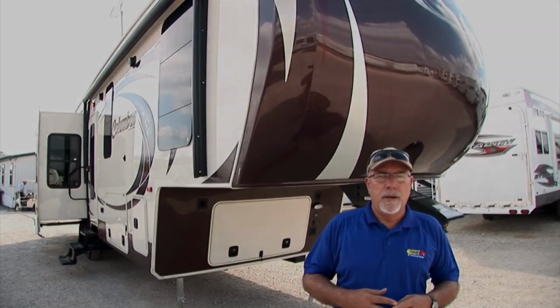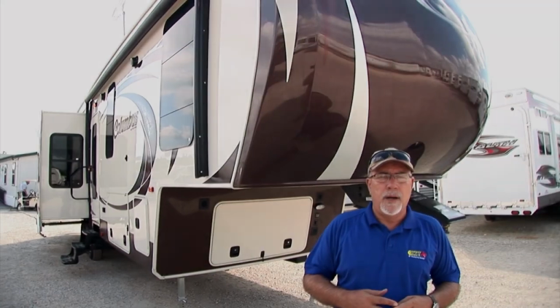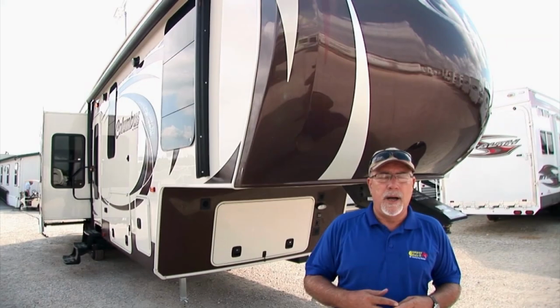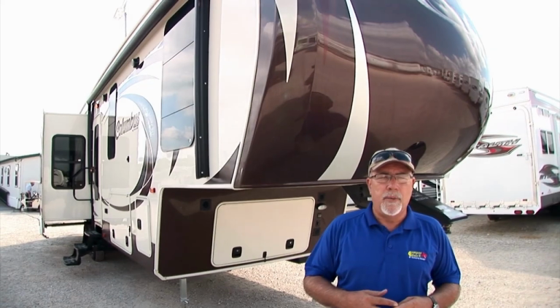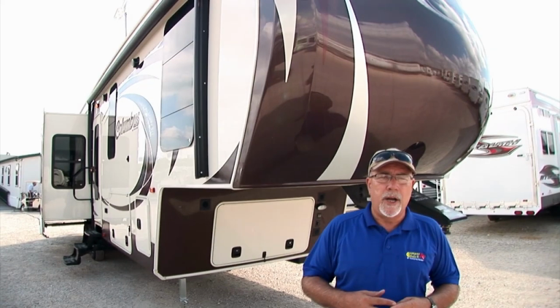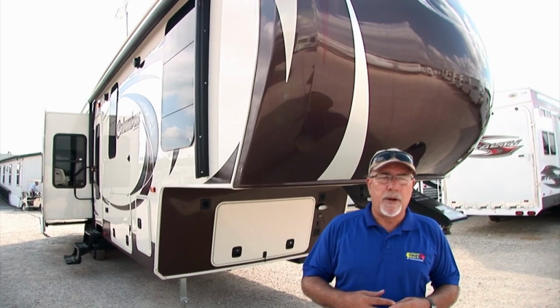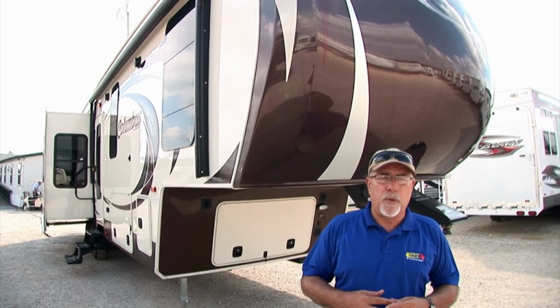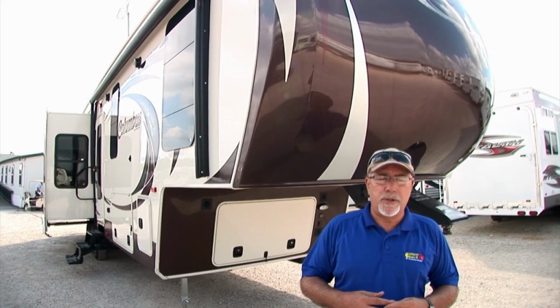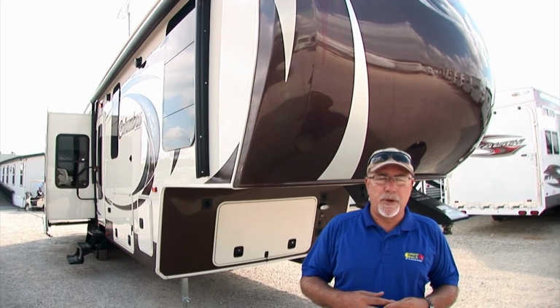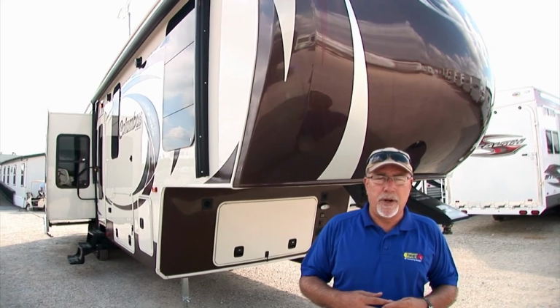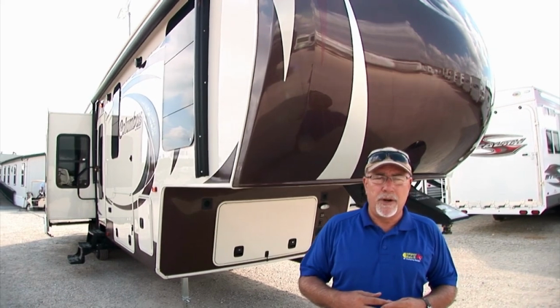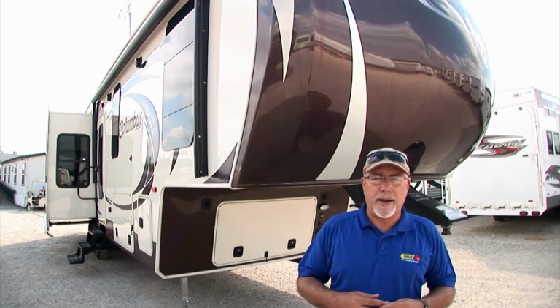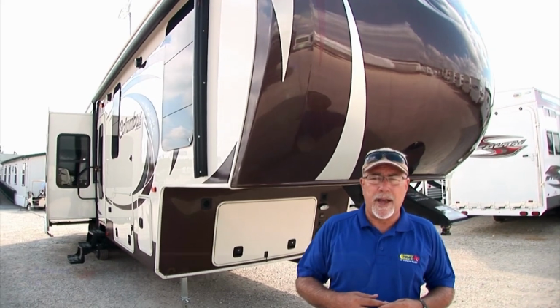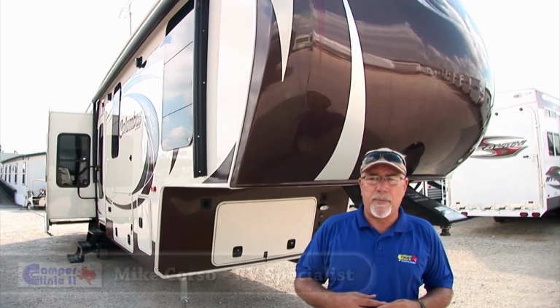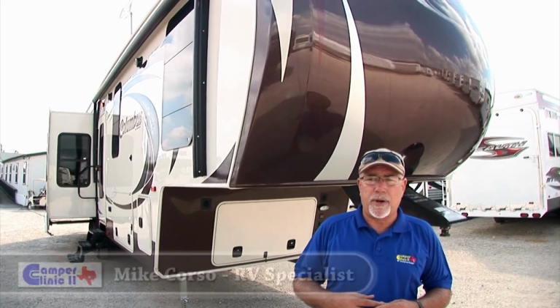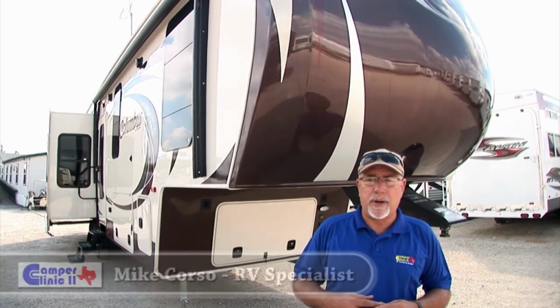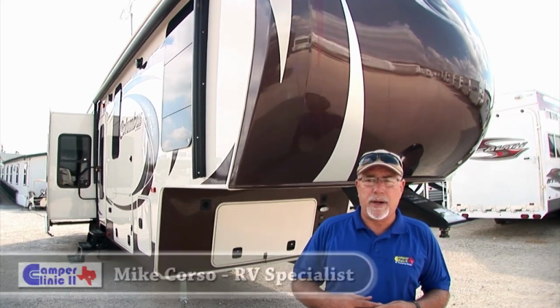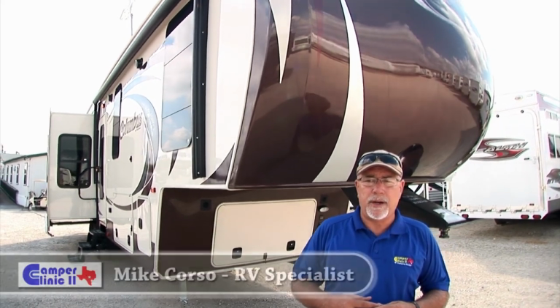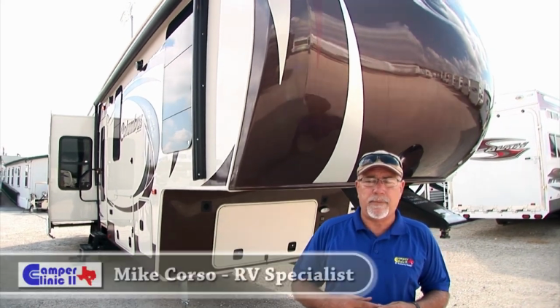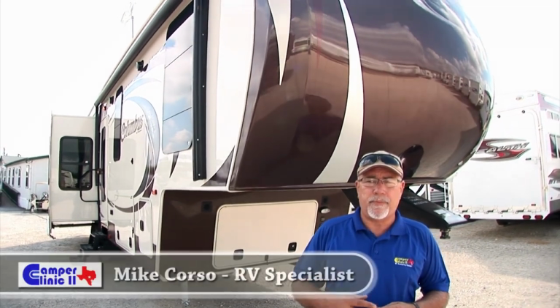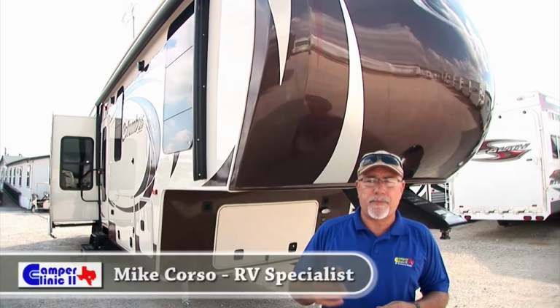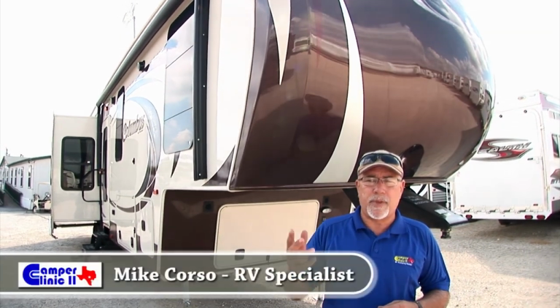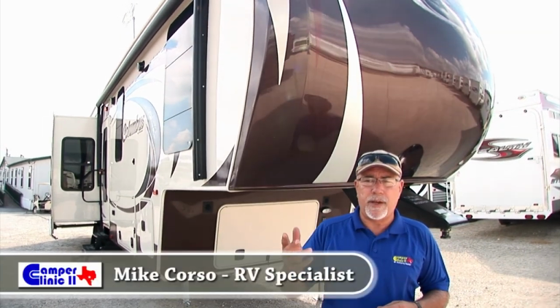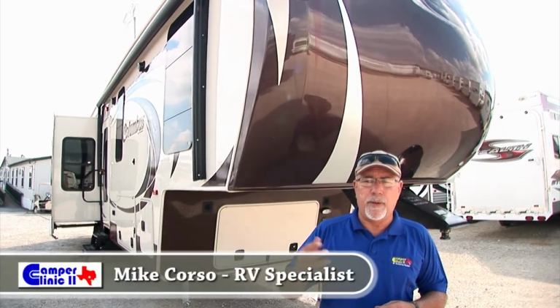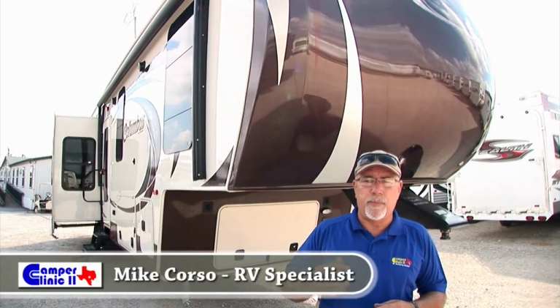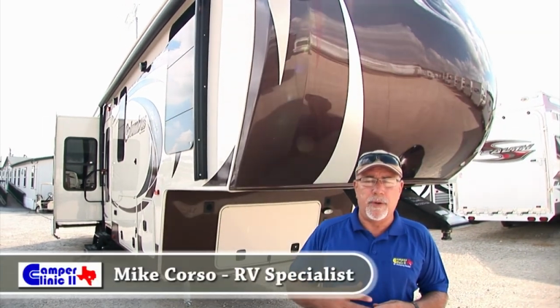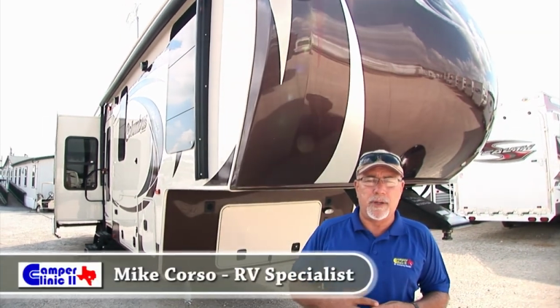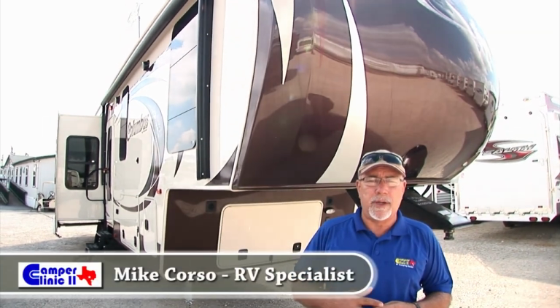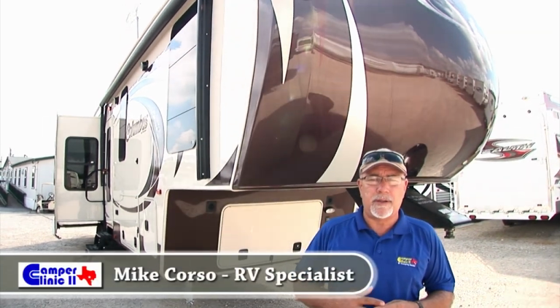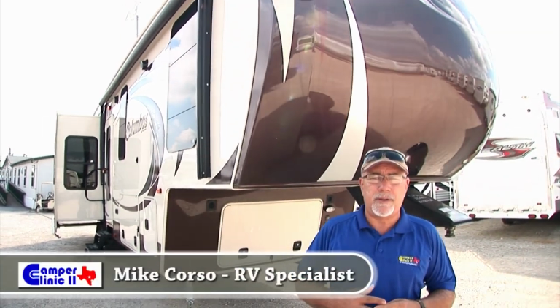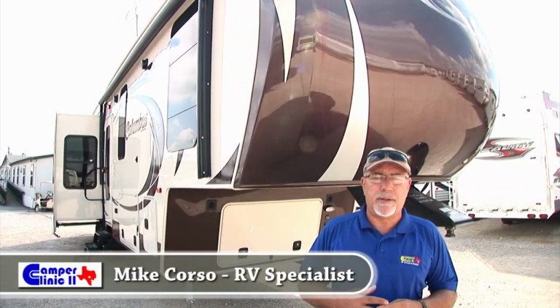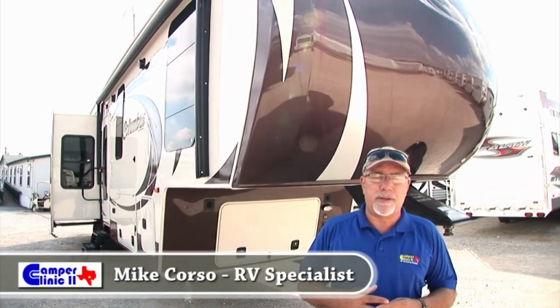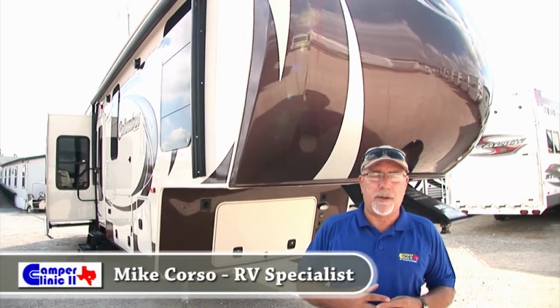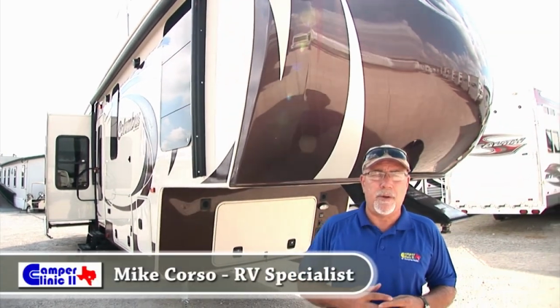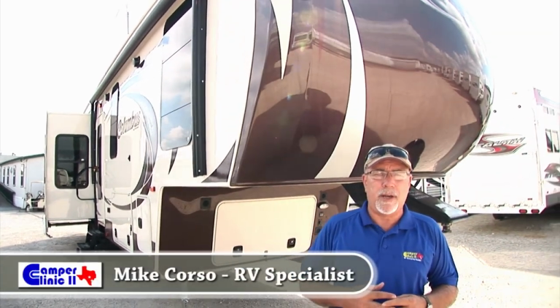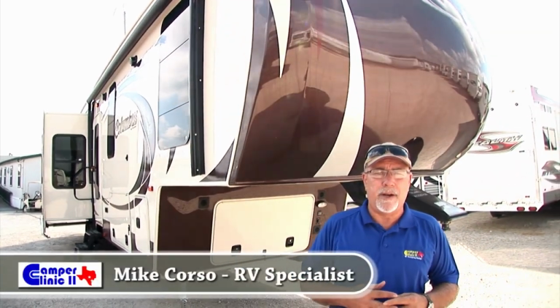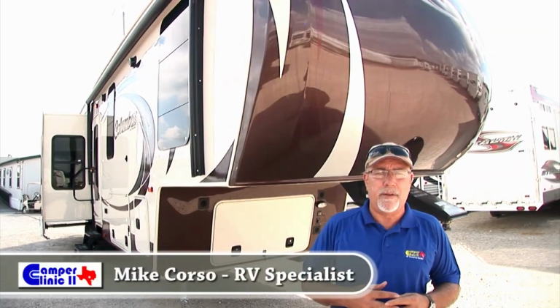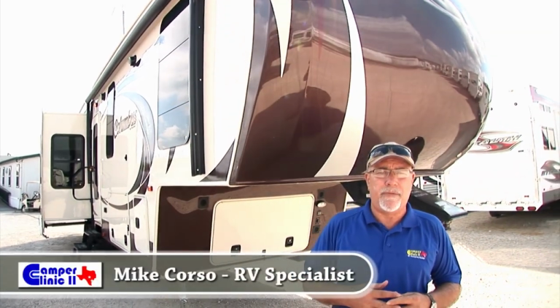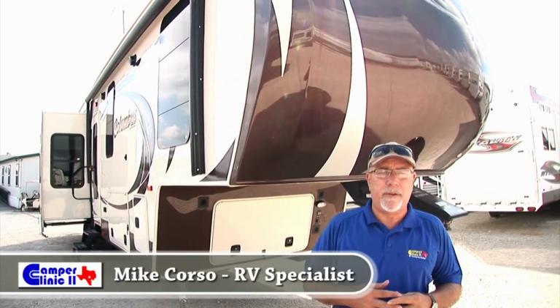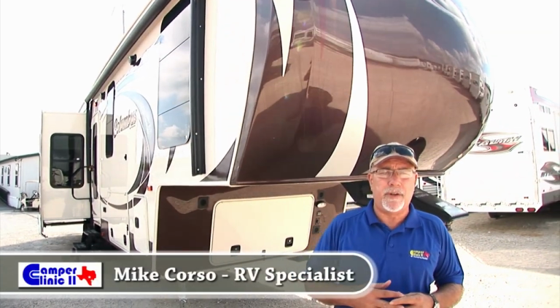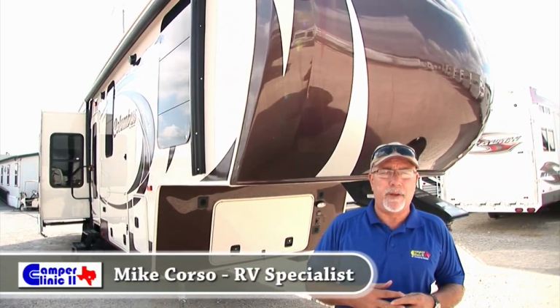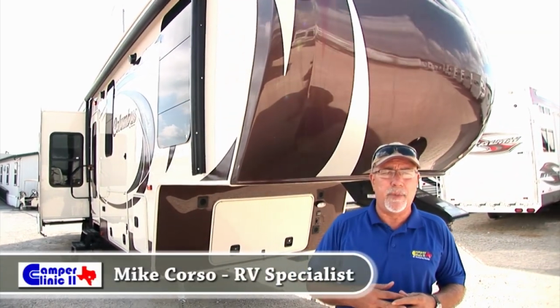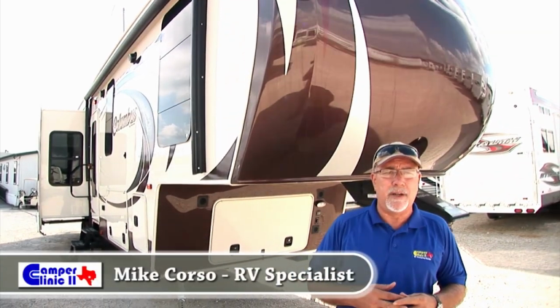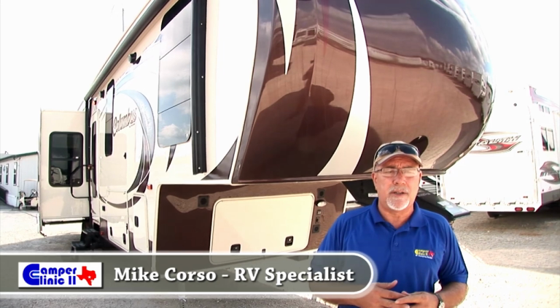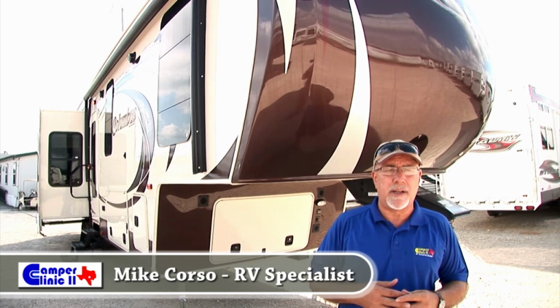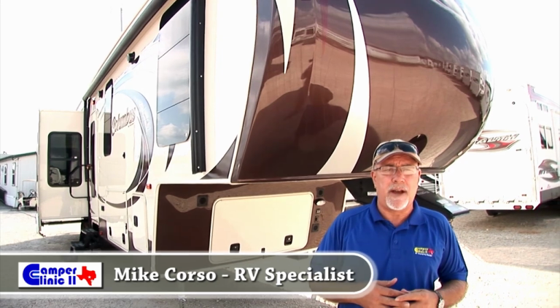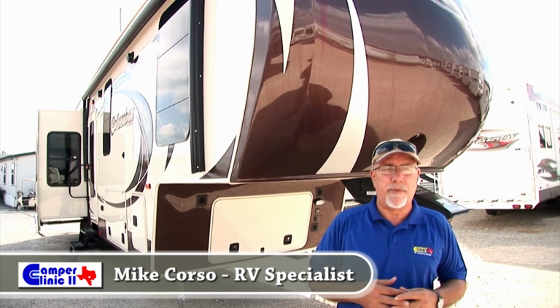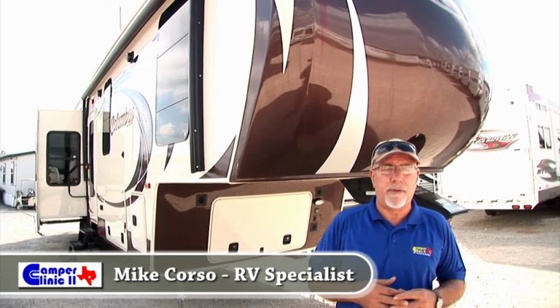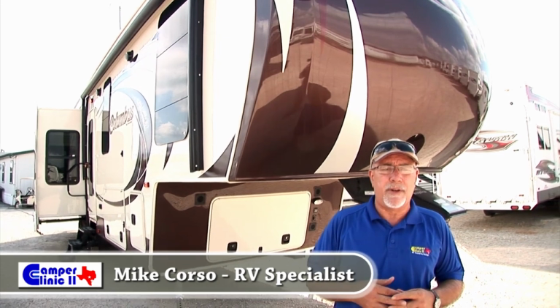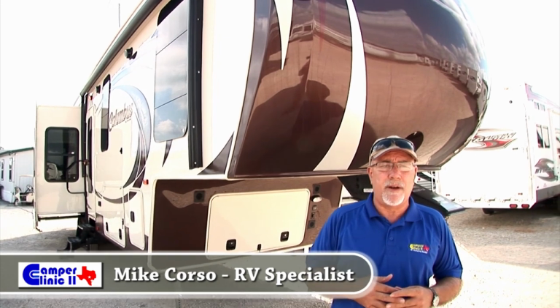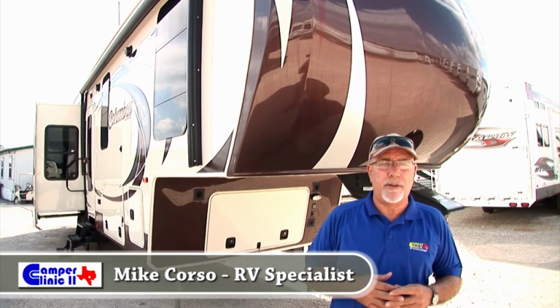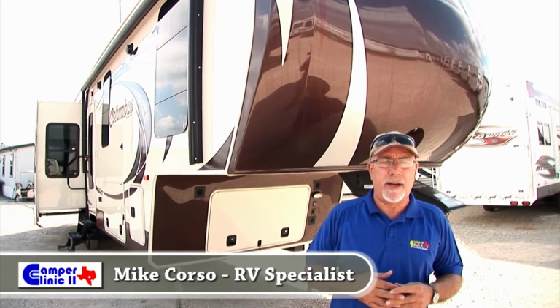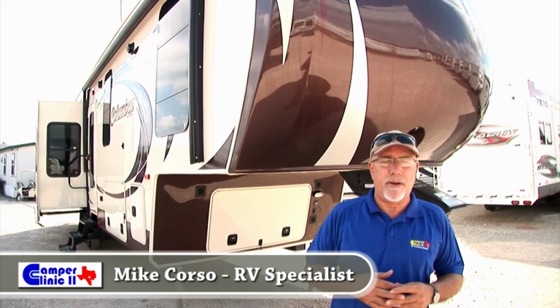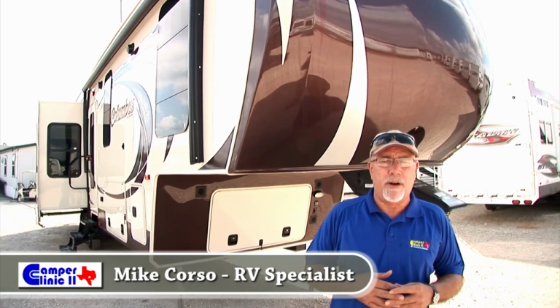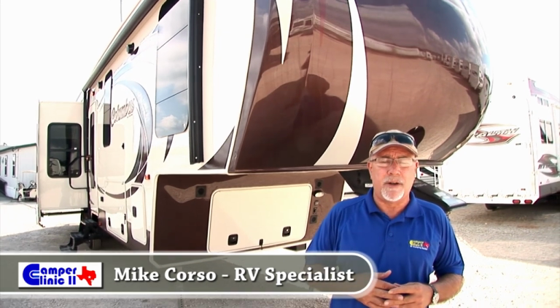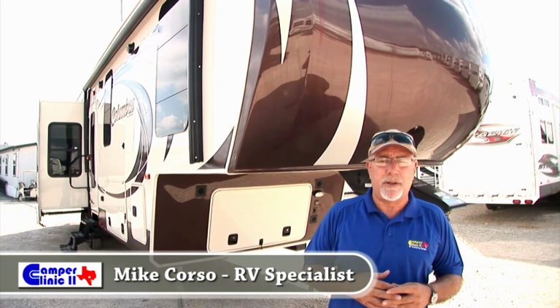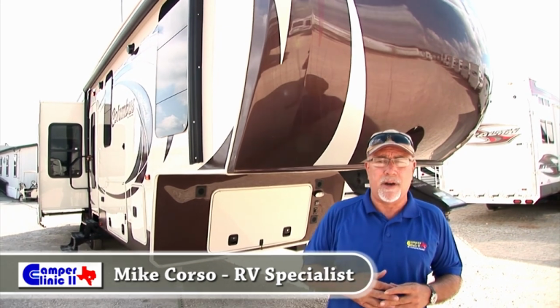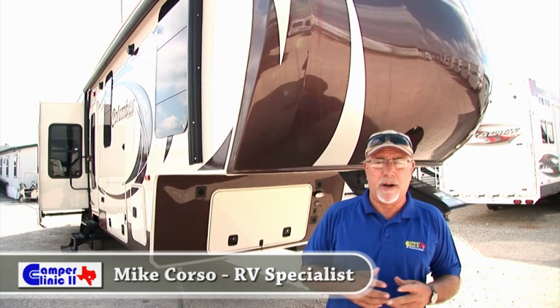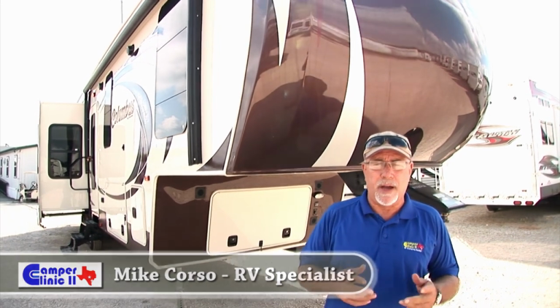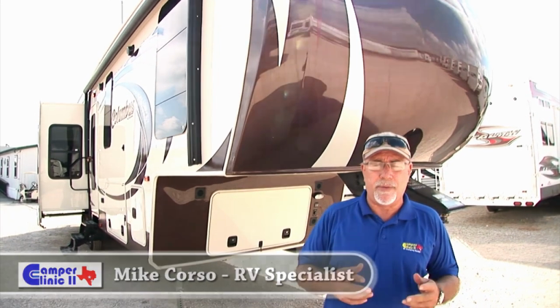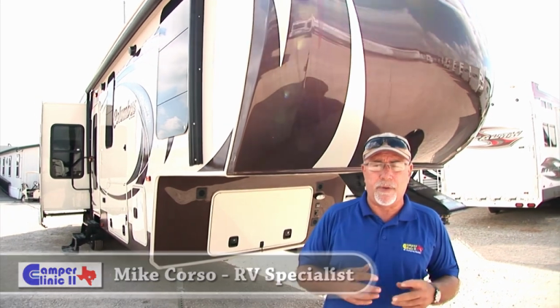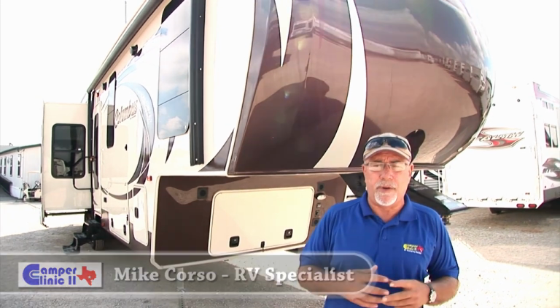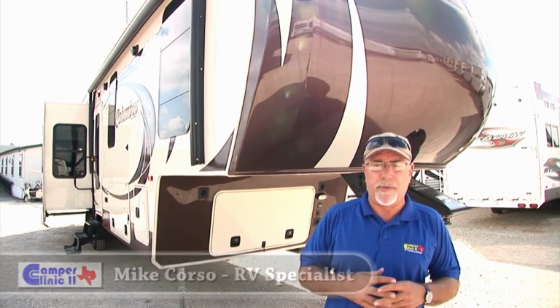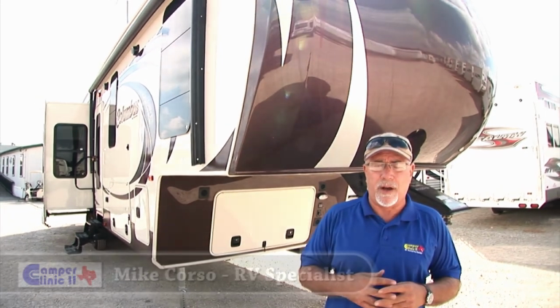Hi, Mike Corso here at Camper Clinic in Buda, Texas, just located 15 minutes south of downtown Austin on I-35.